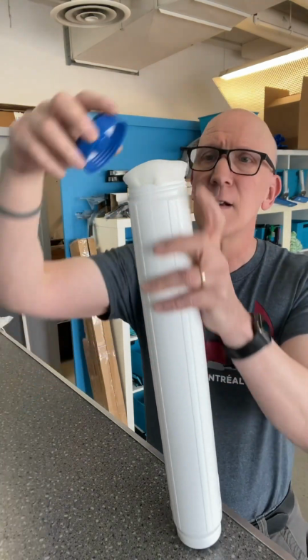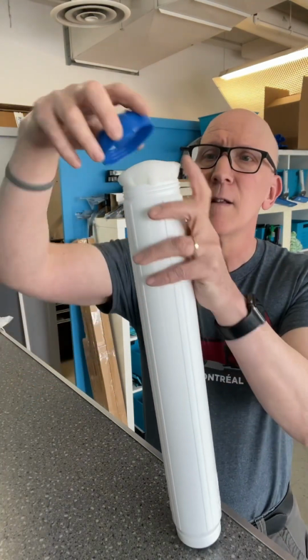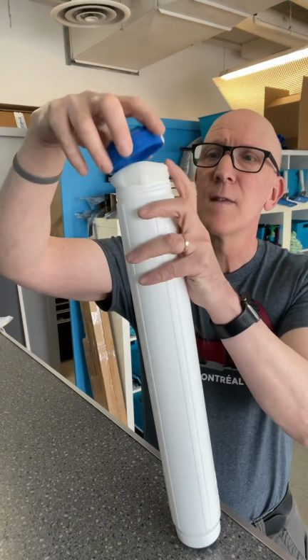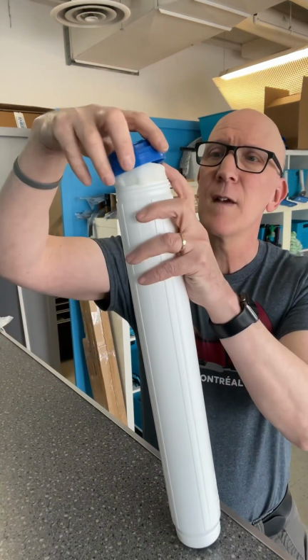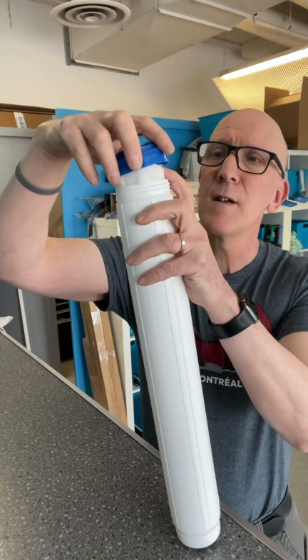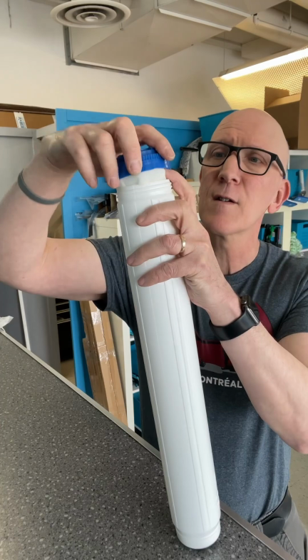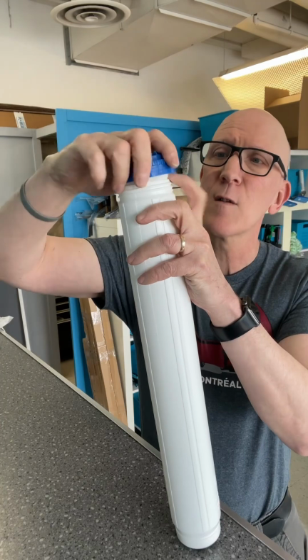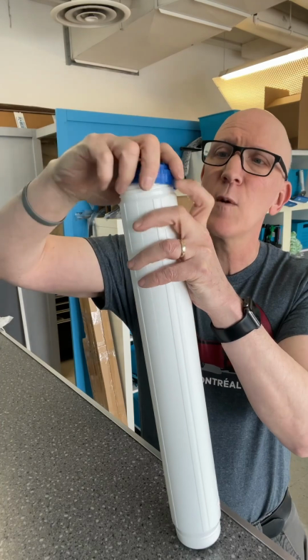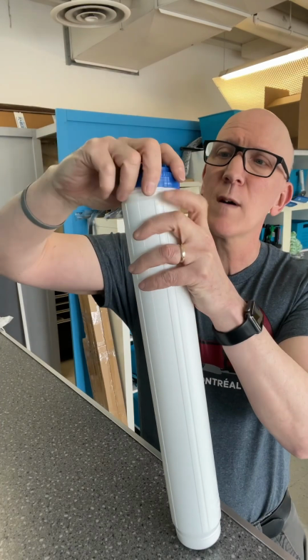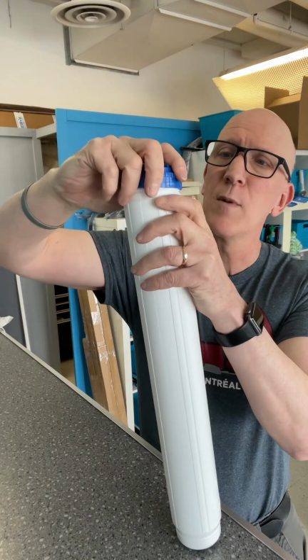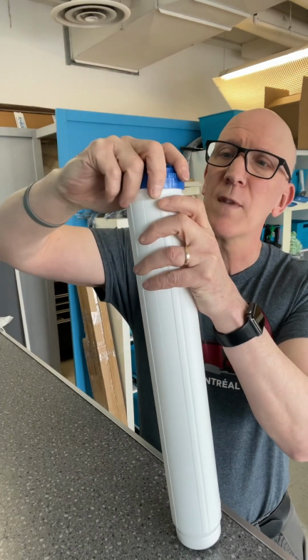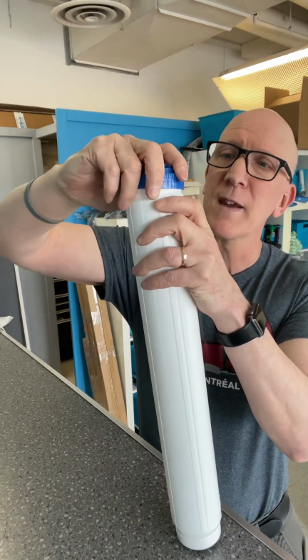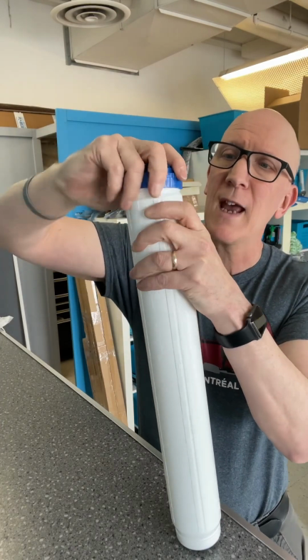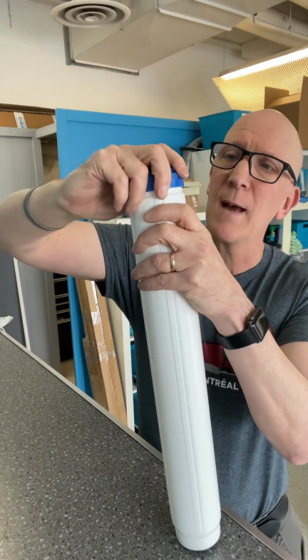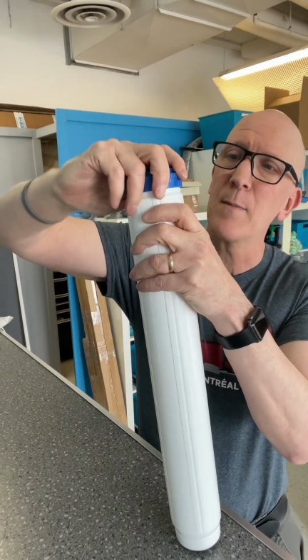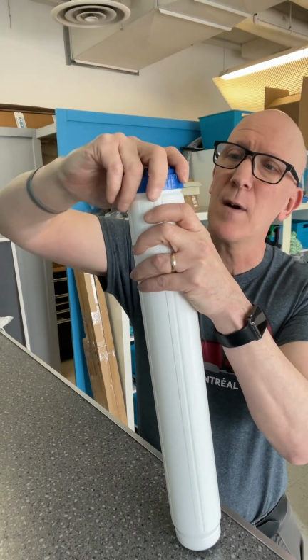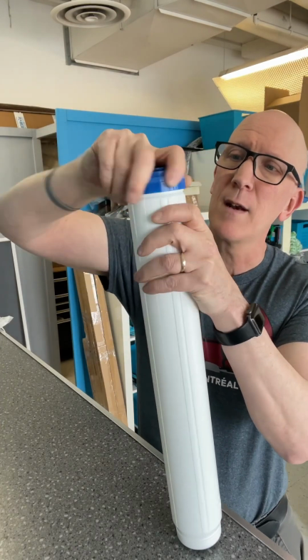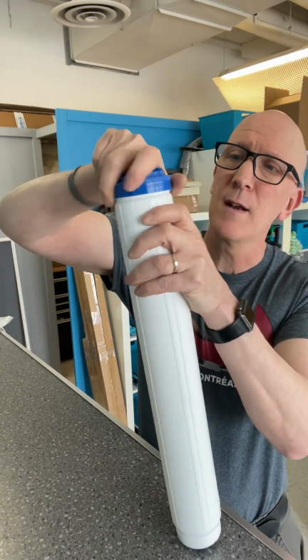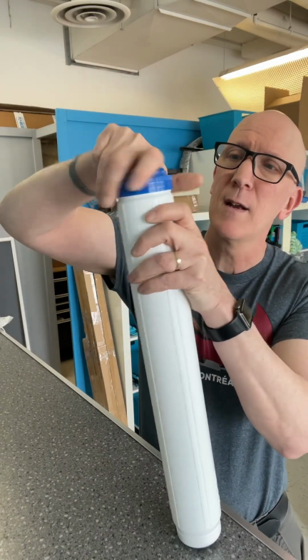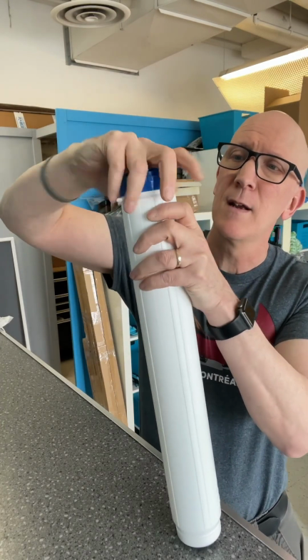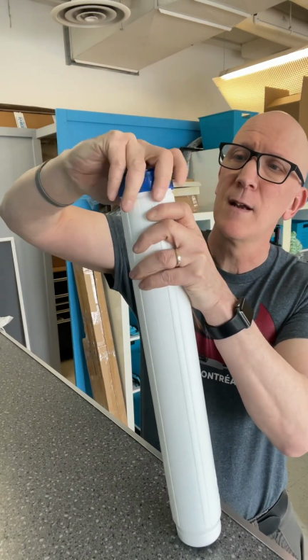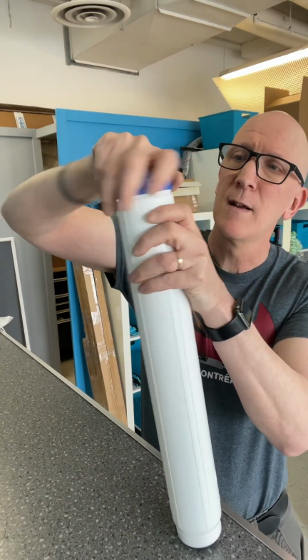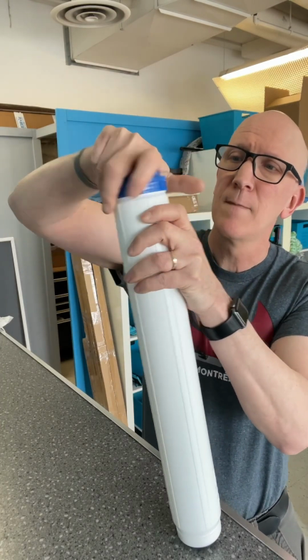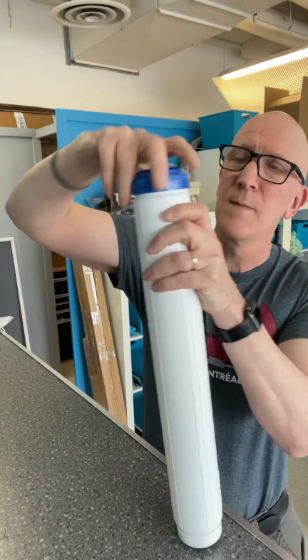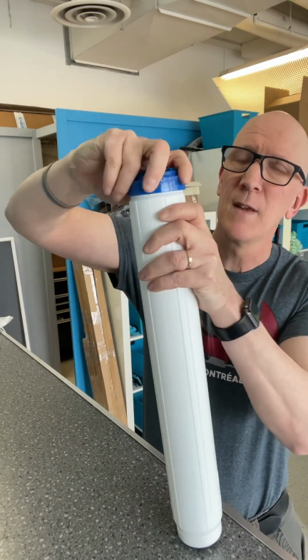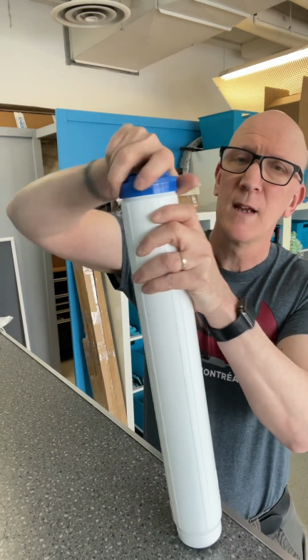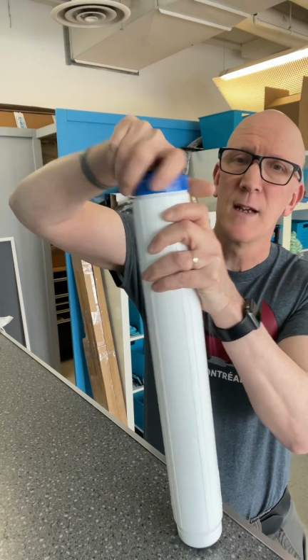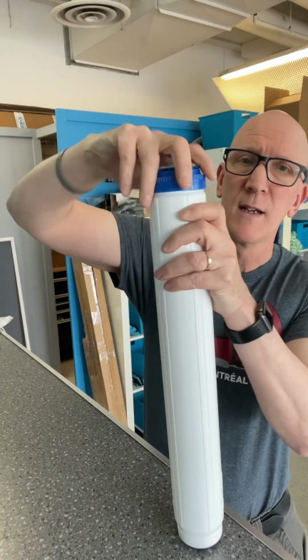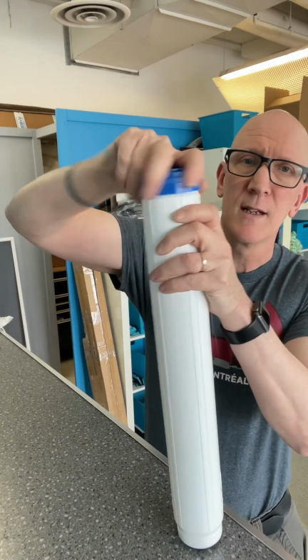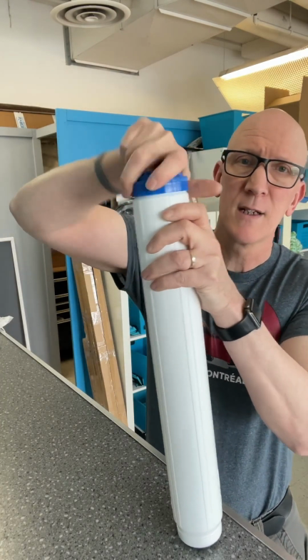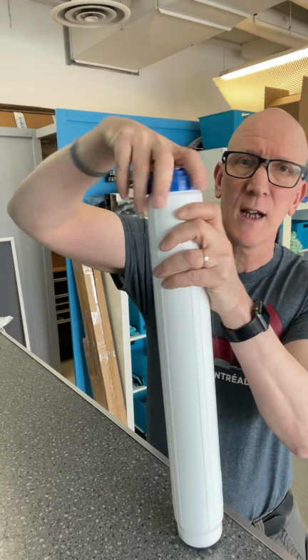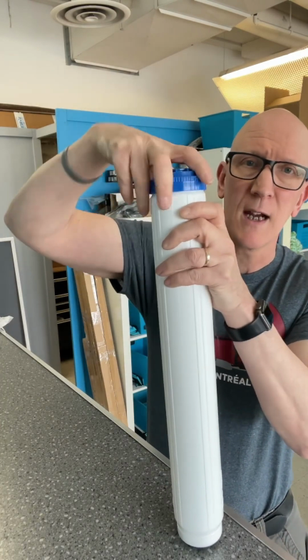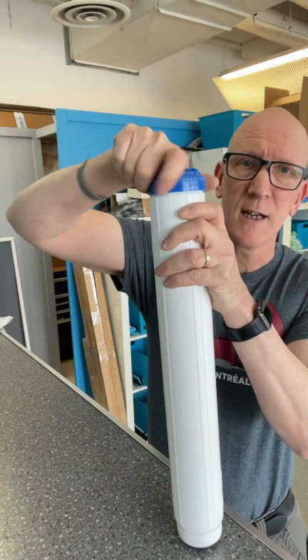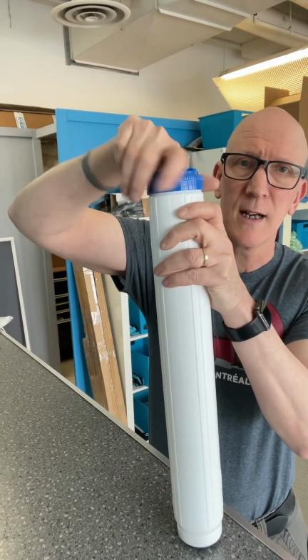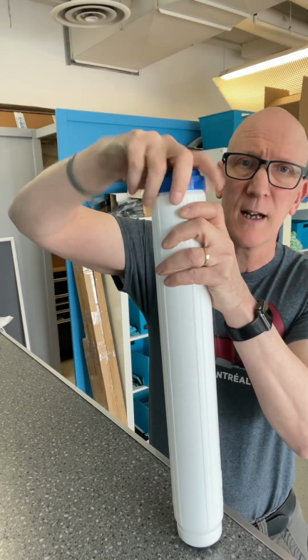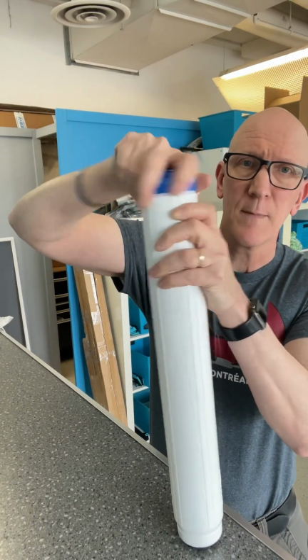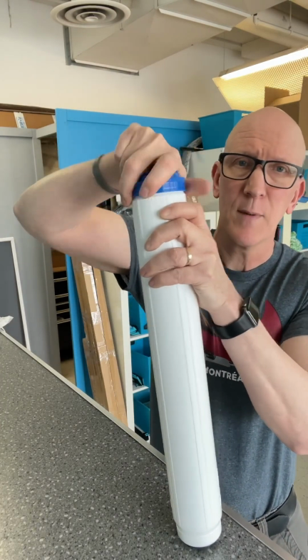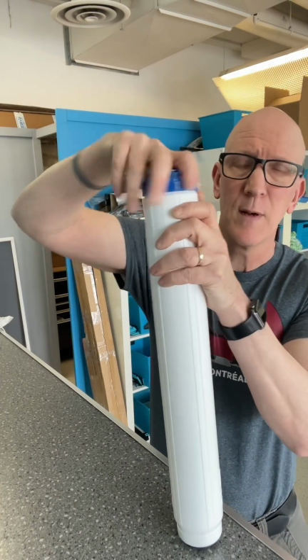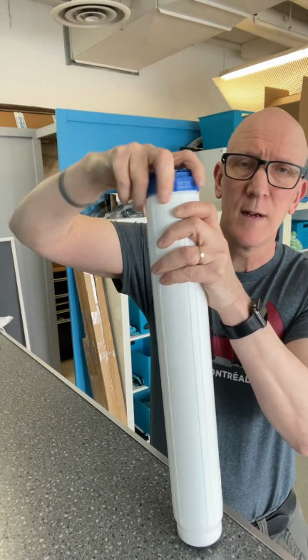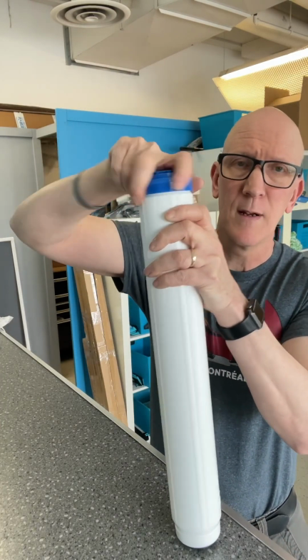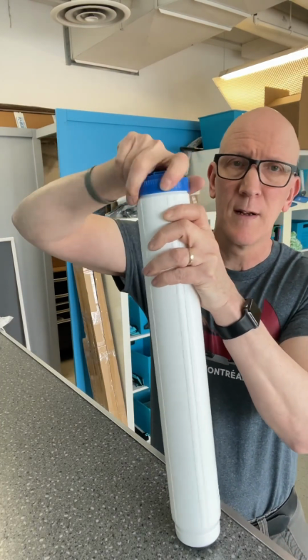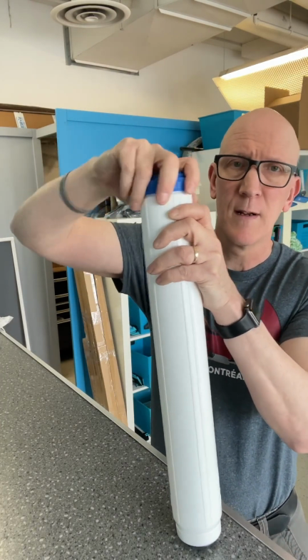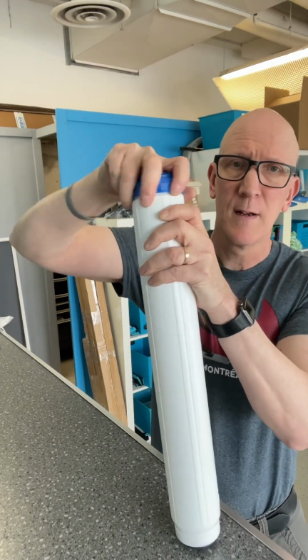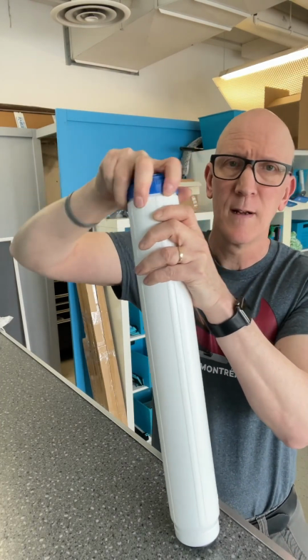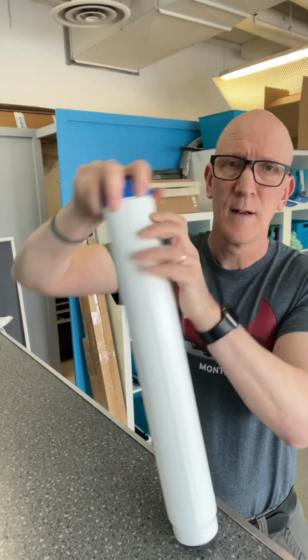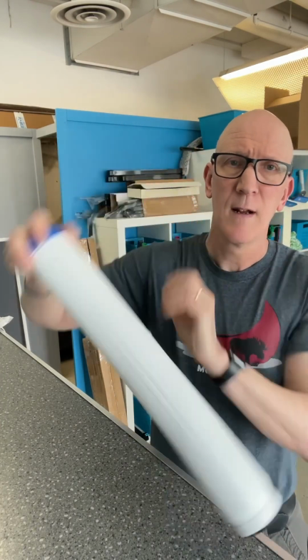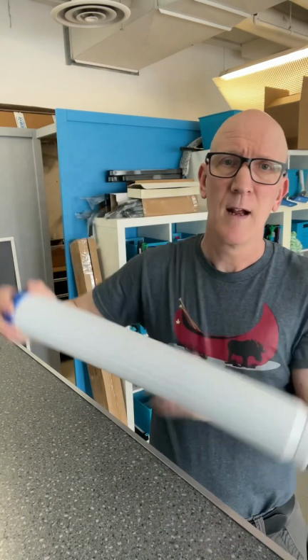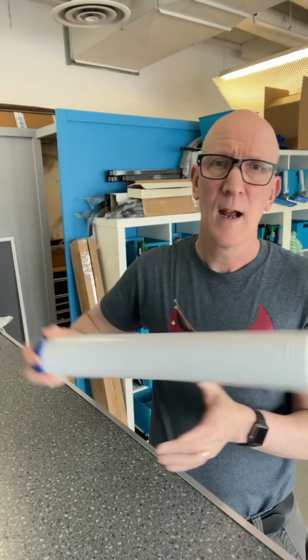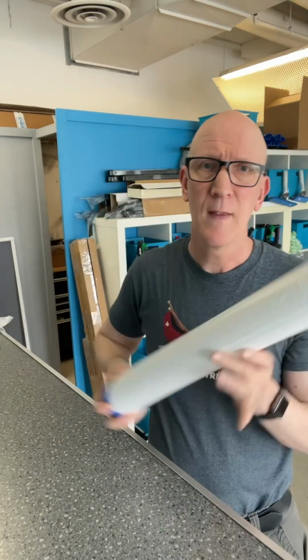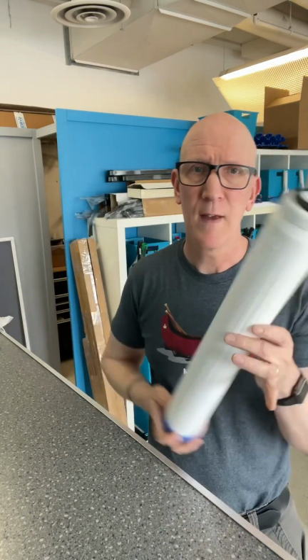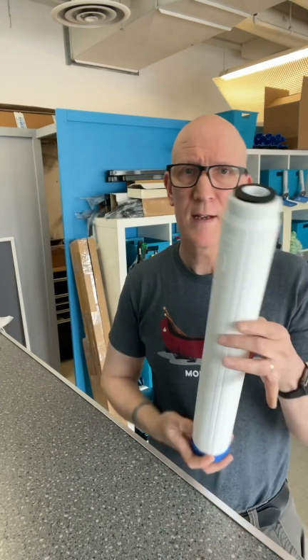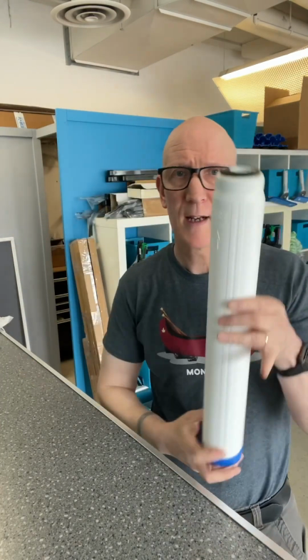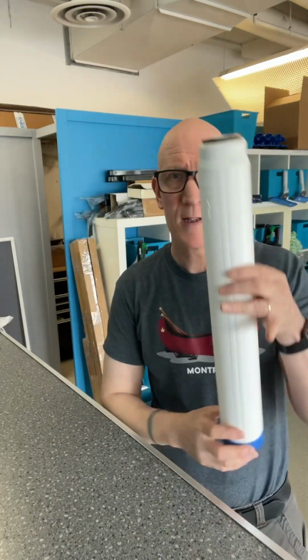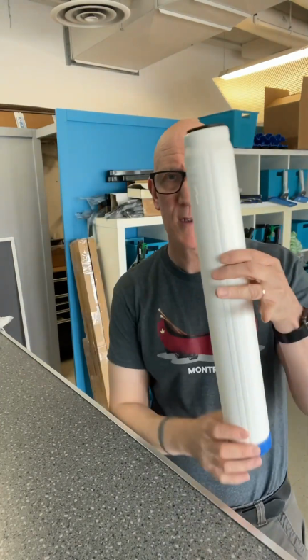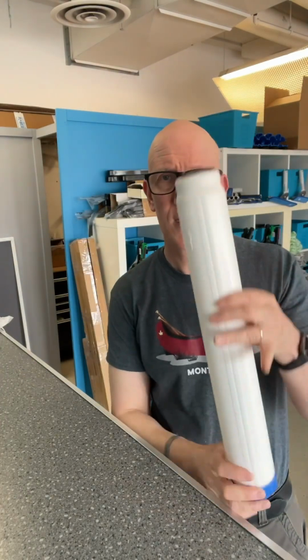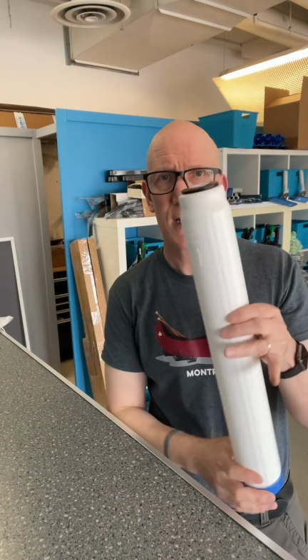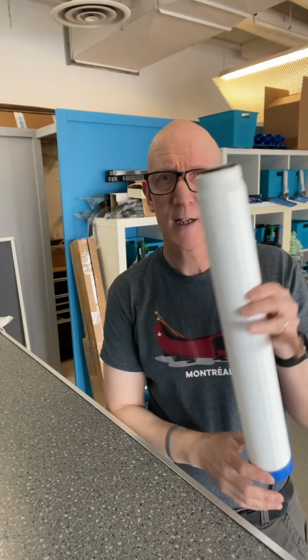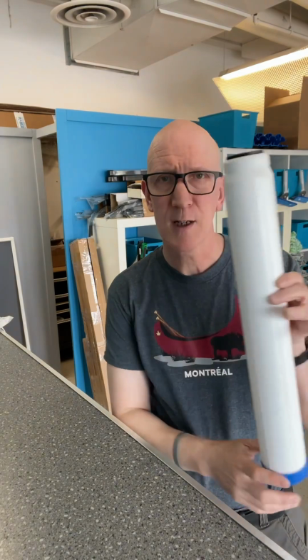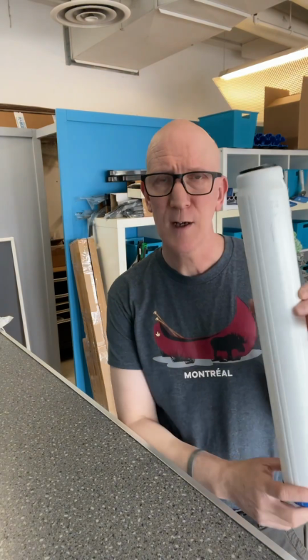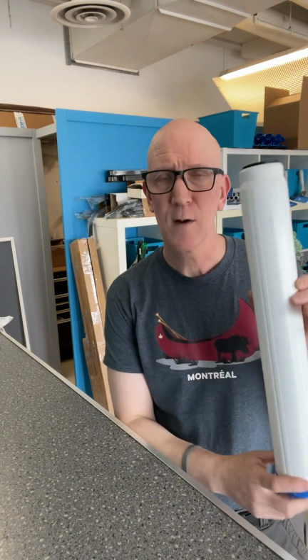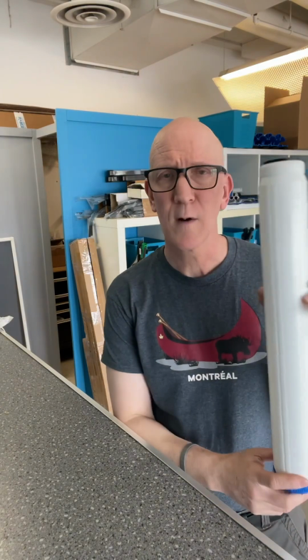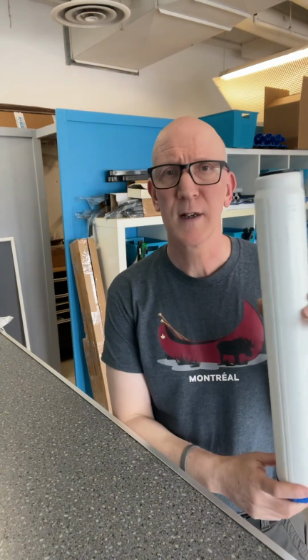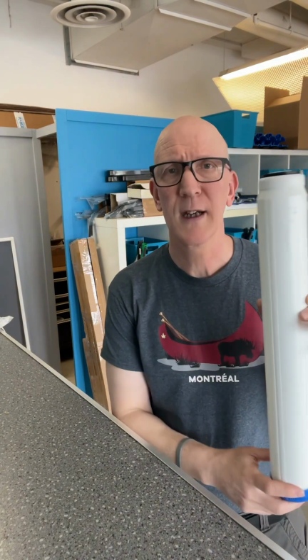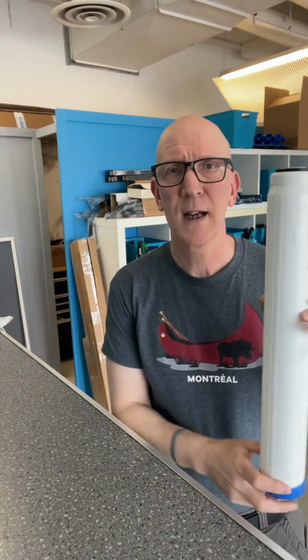Then you're going to want to put the cap on, tighten it up, and then insert it into your DI housing.